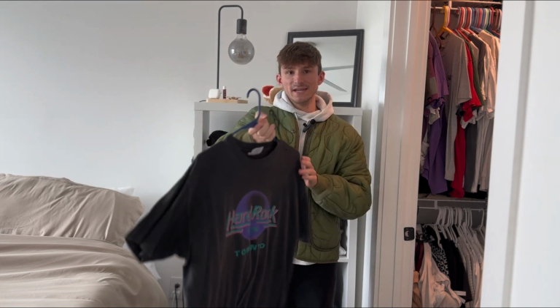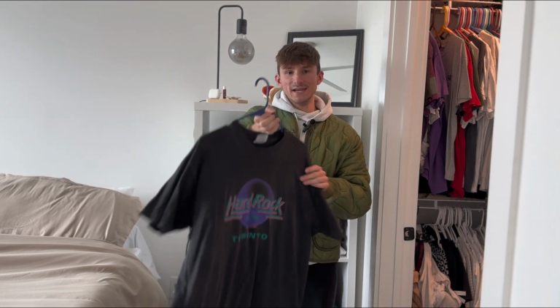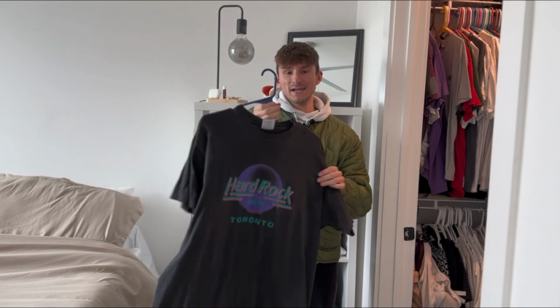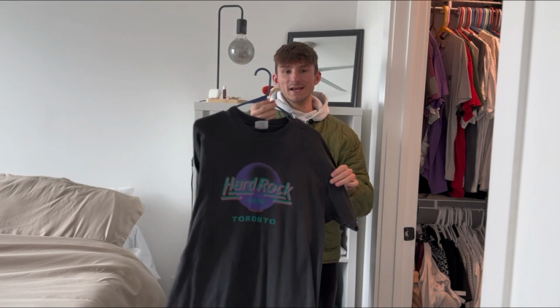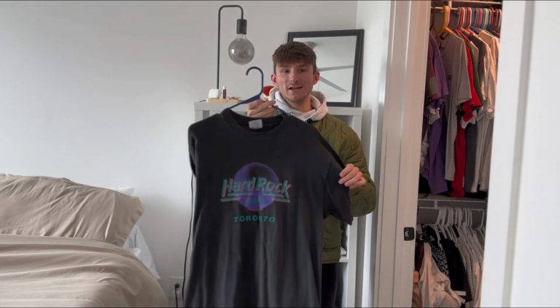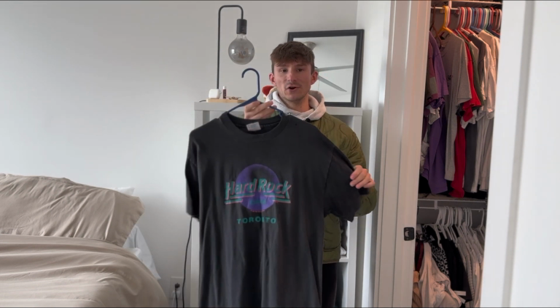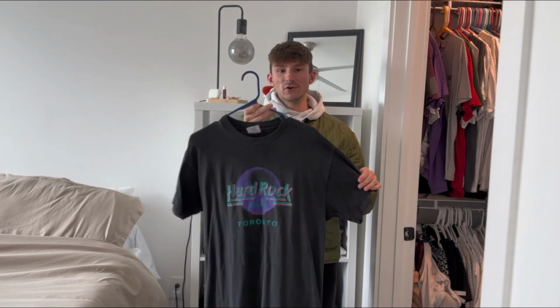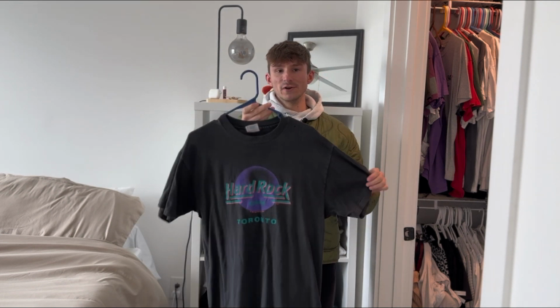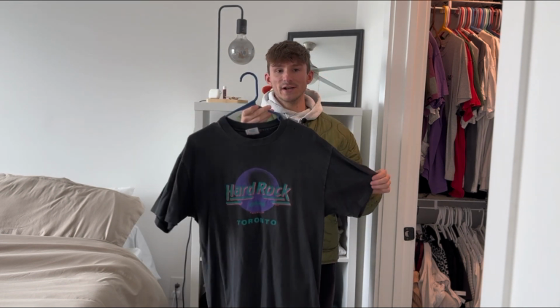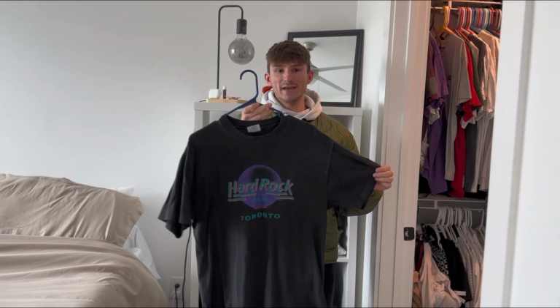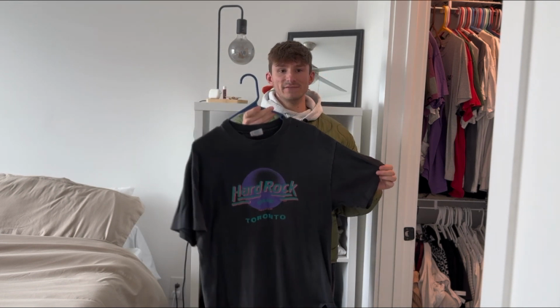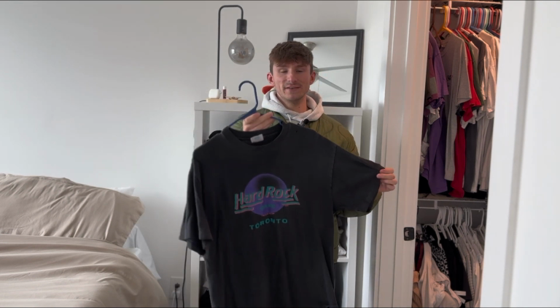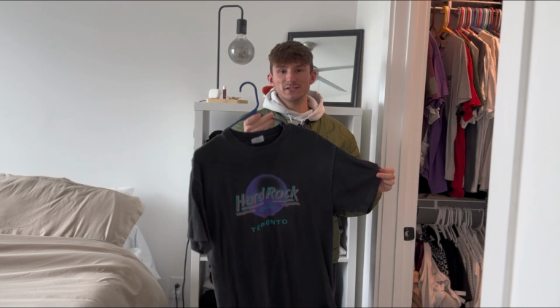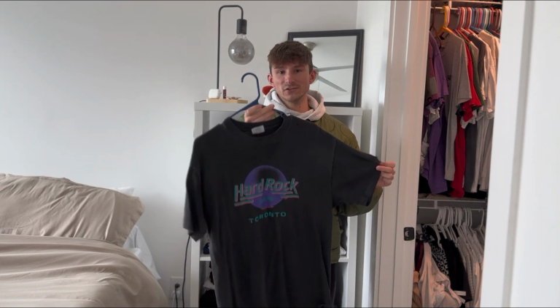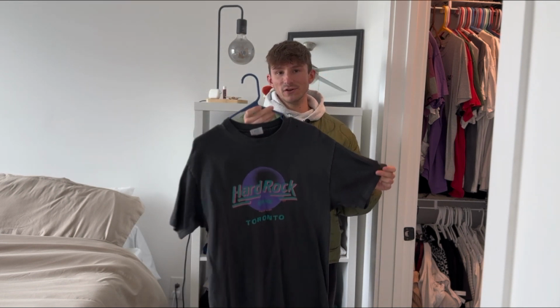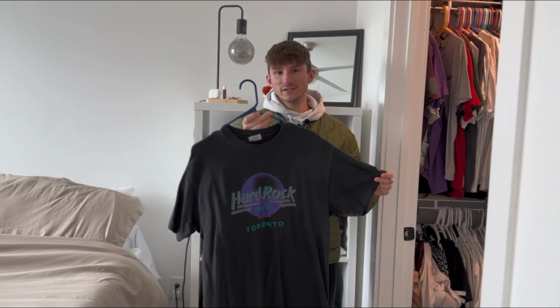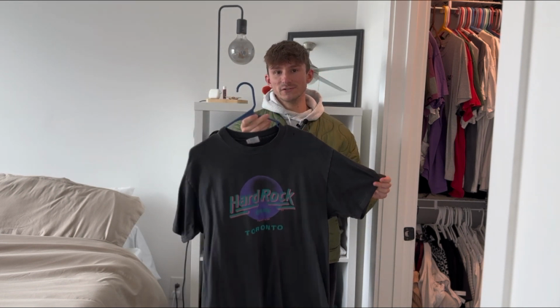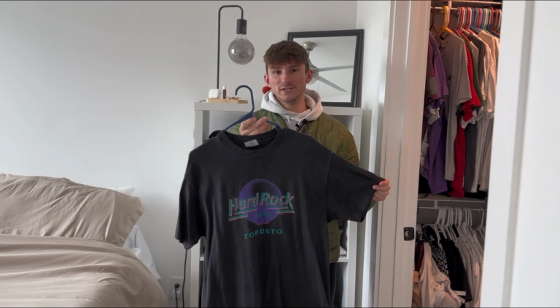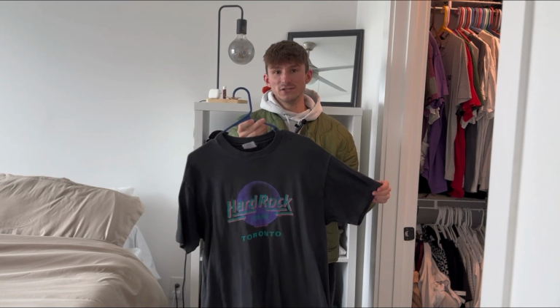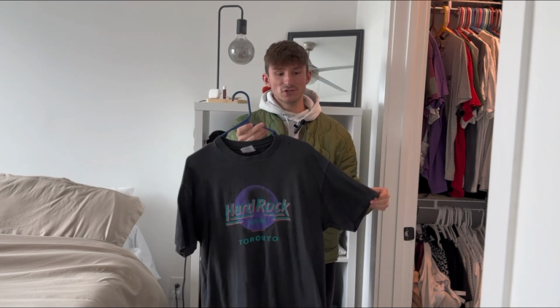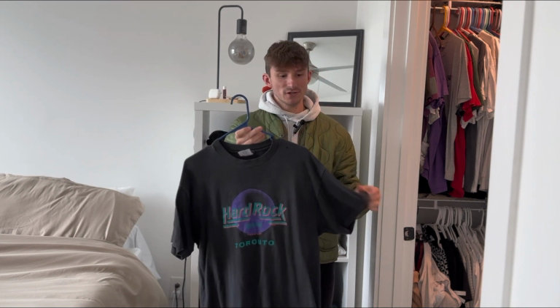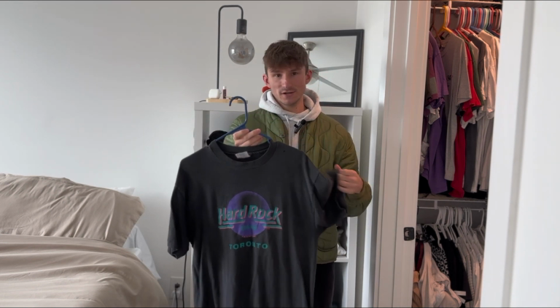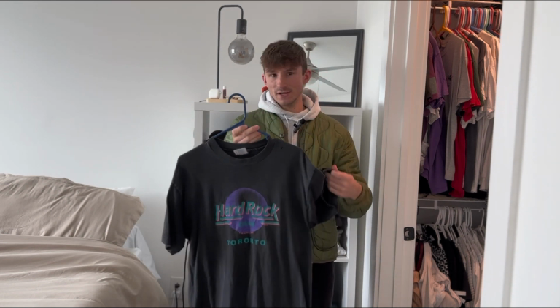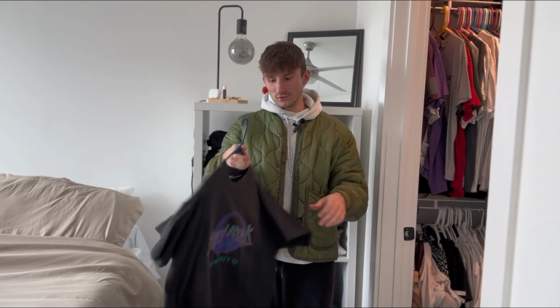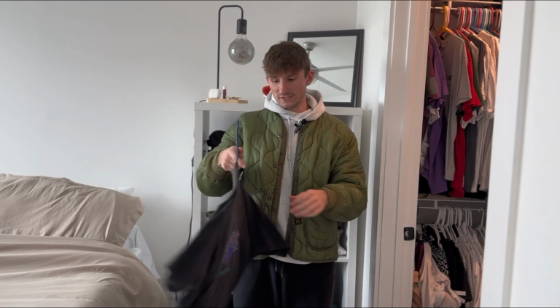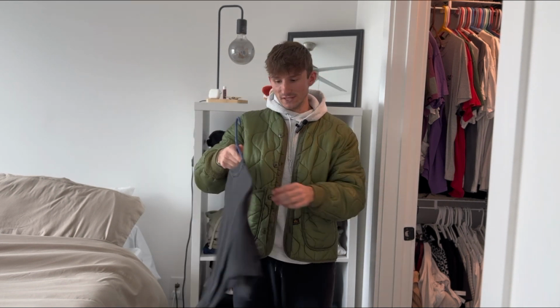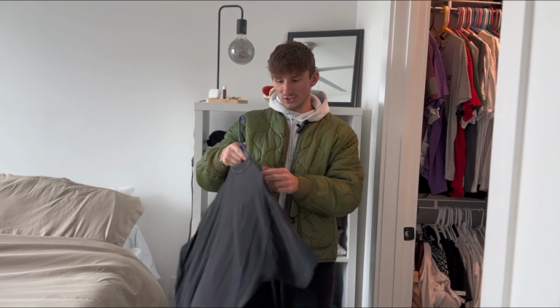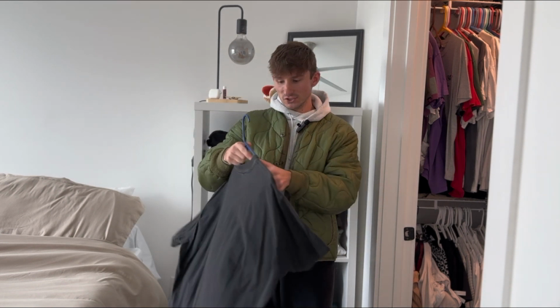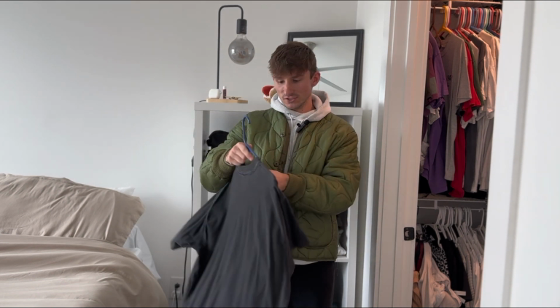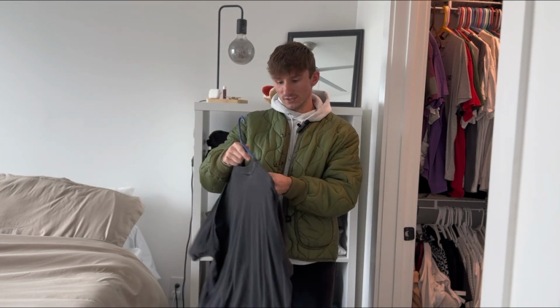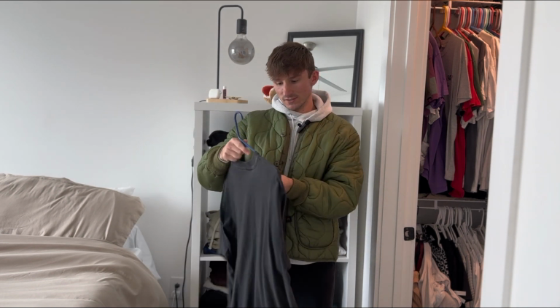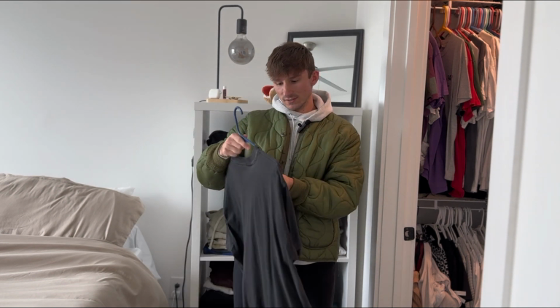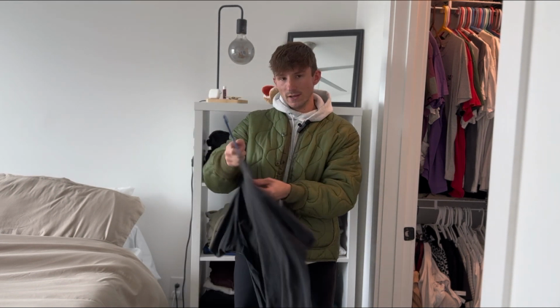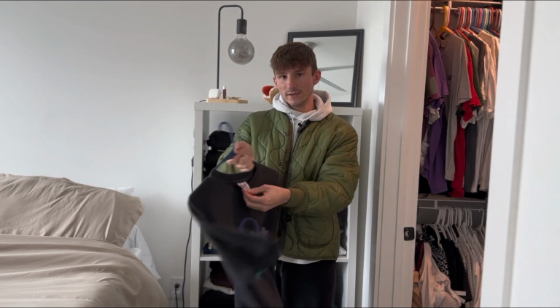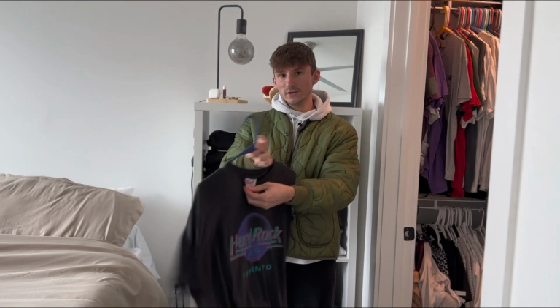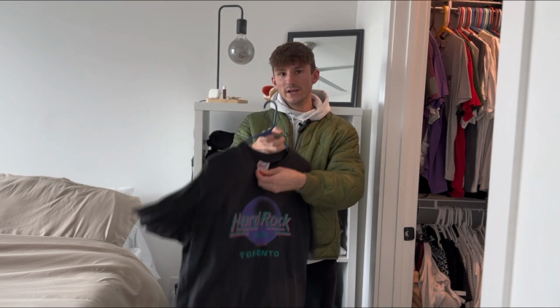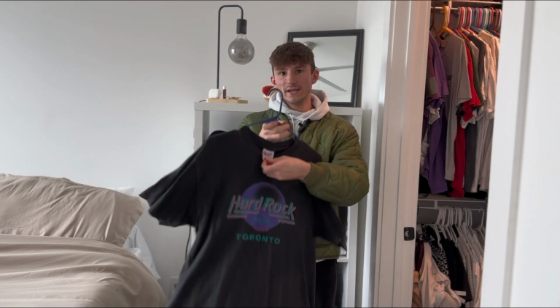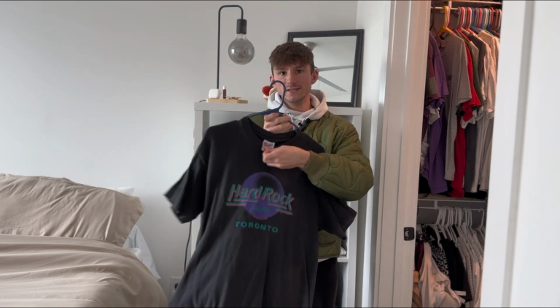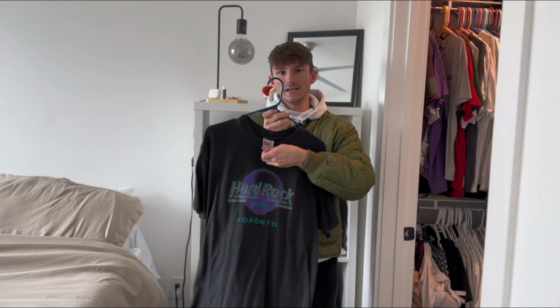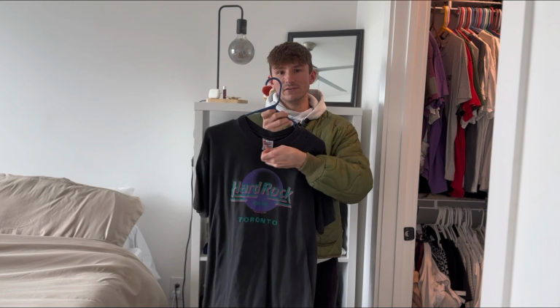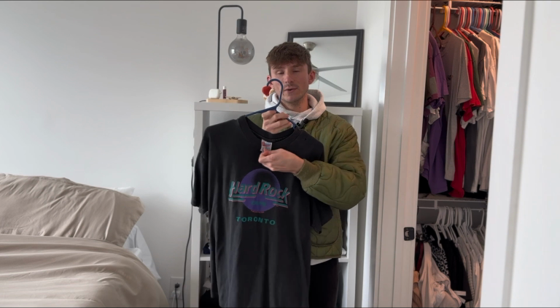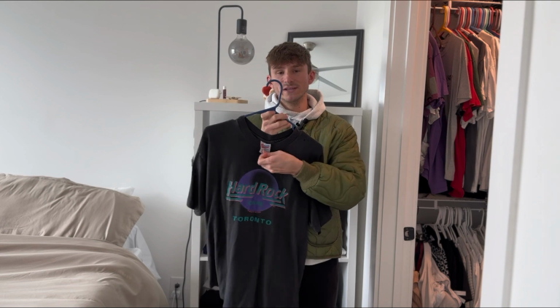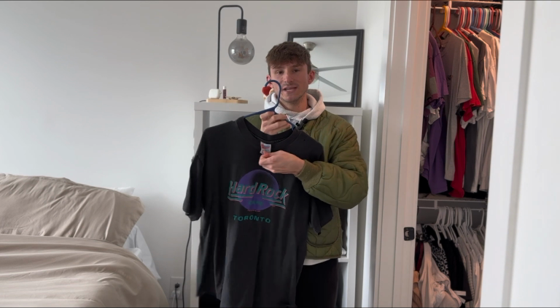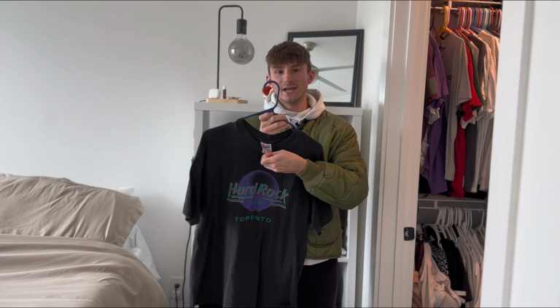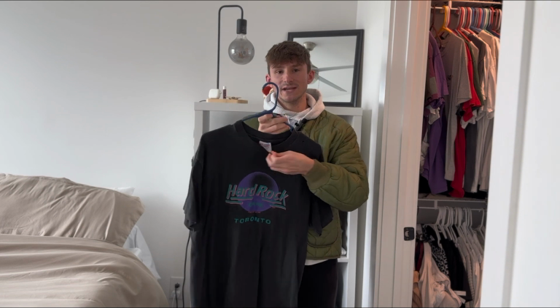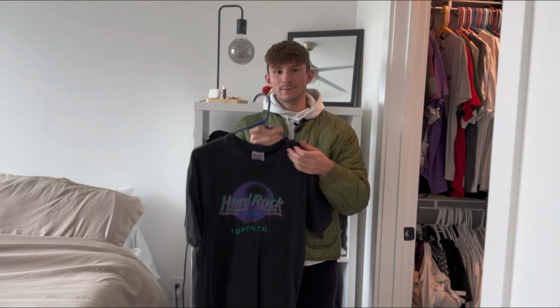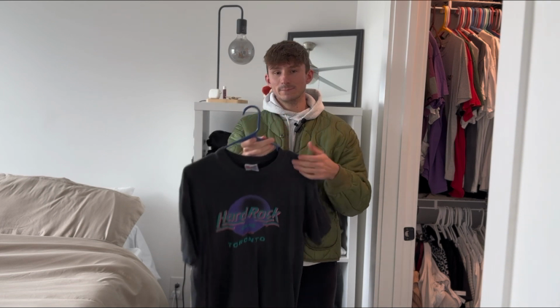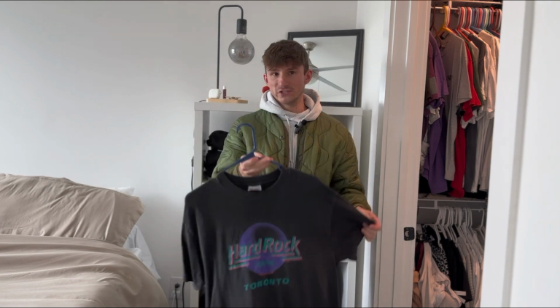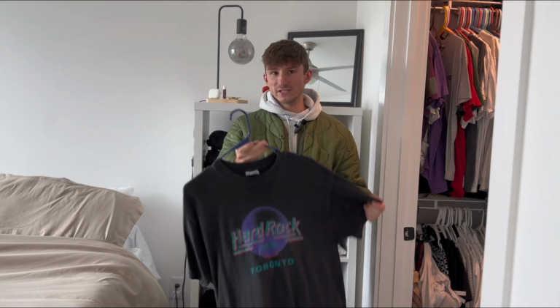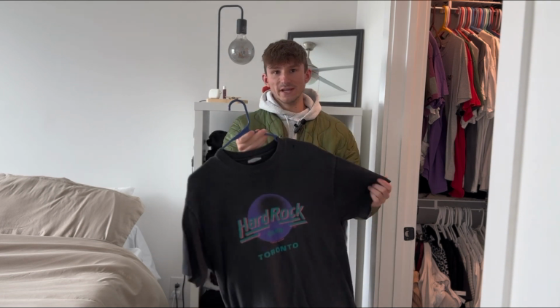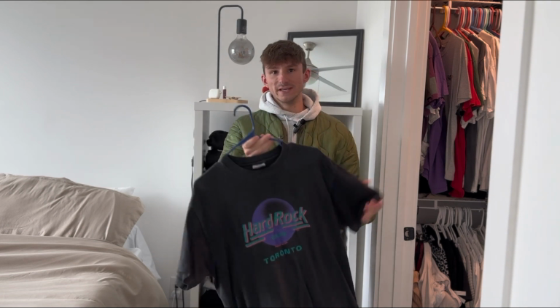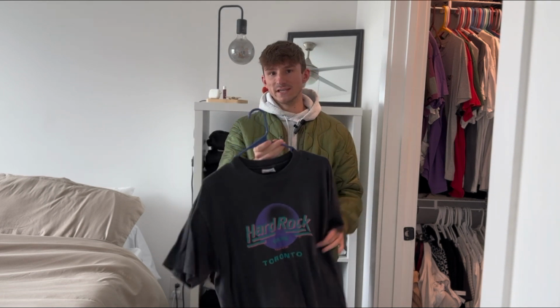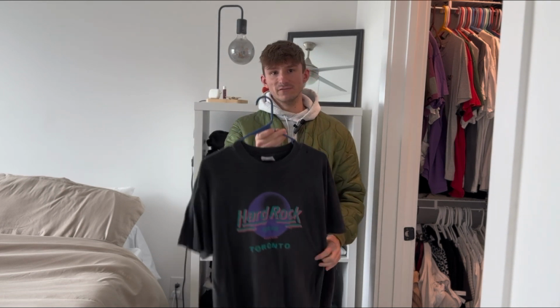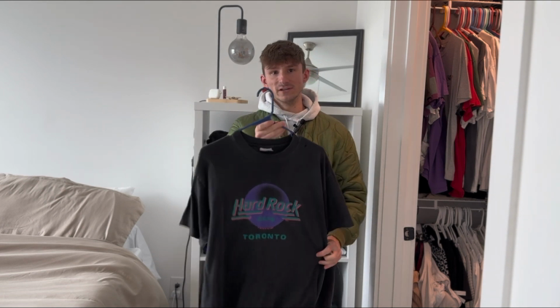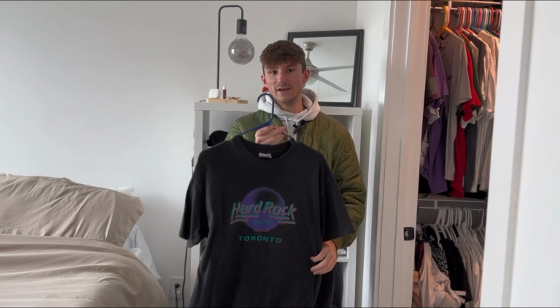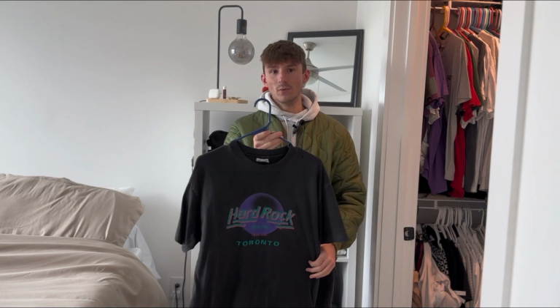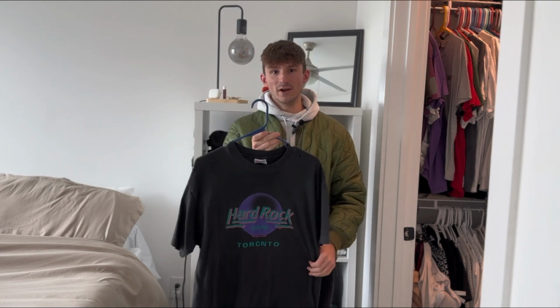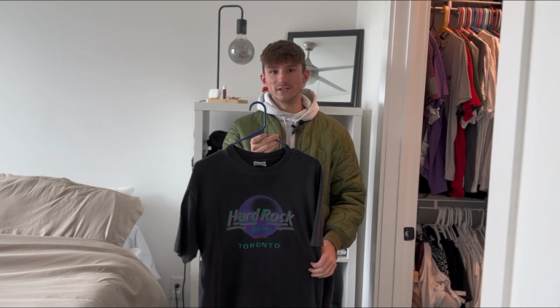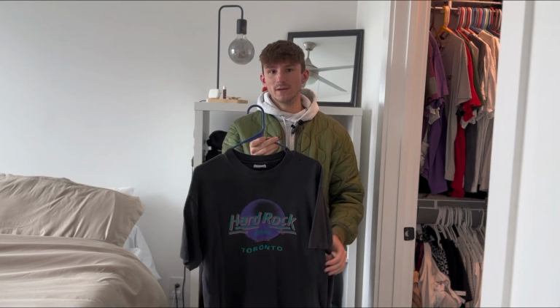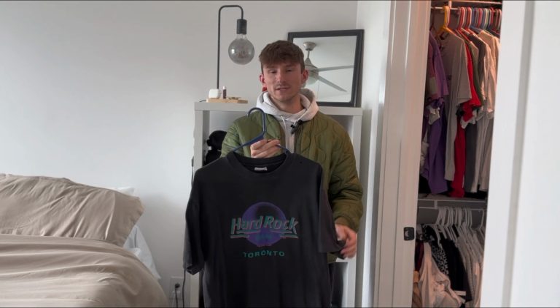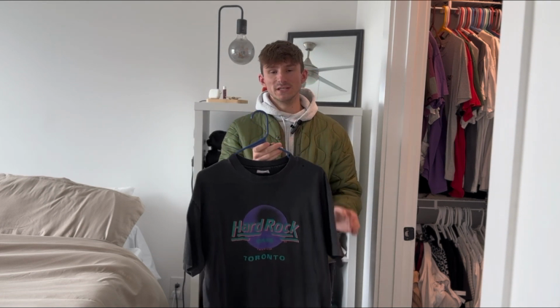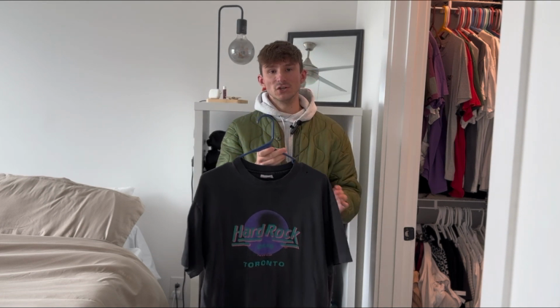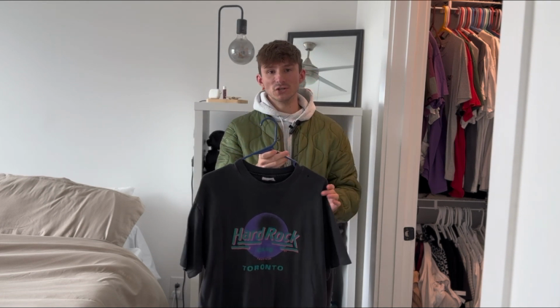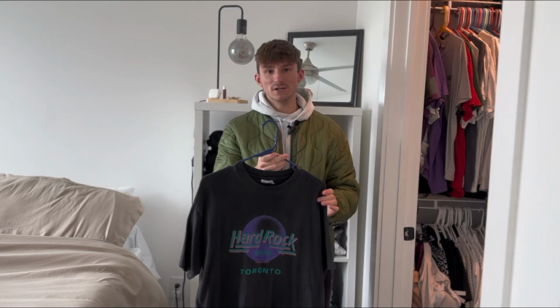1989 Hard Rock Cafe Toronto t-shirt, single stitch on the good Hanes Heavyweight tag. Just a nice everyday wear type of t-shirt.